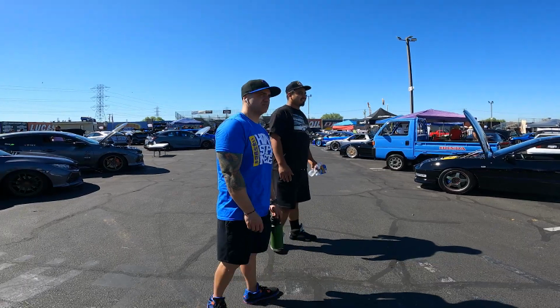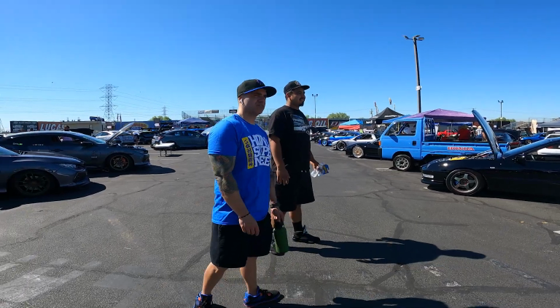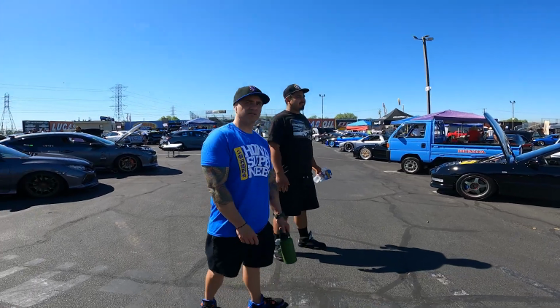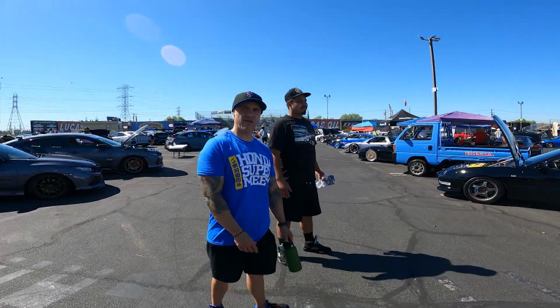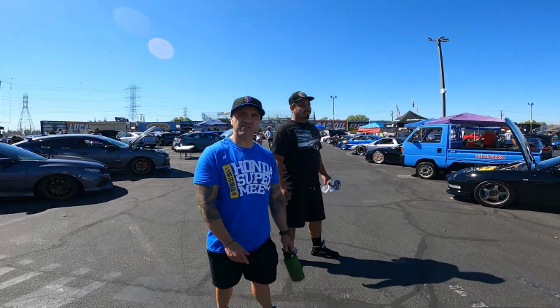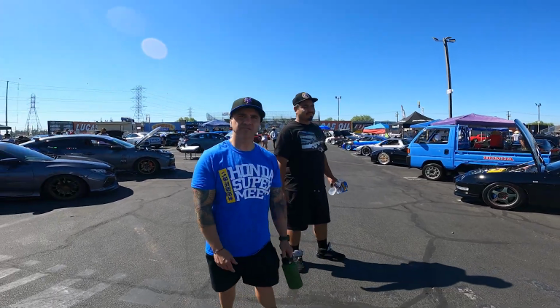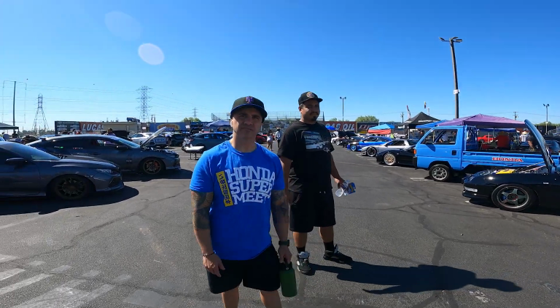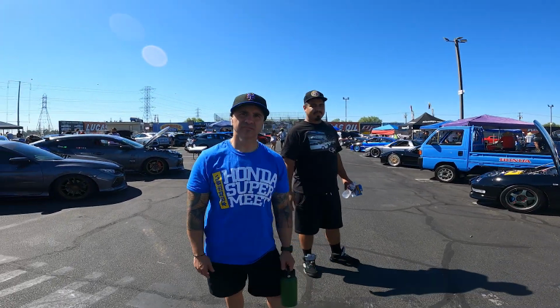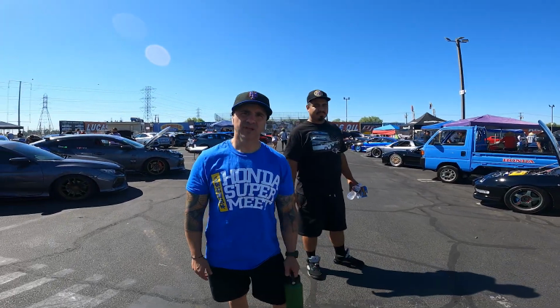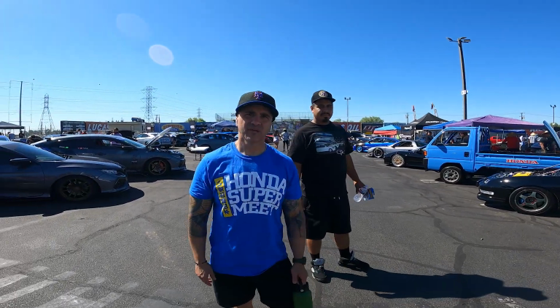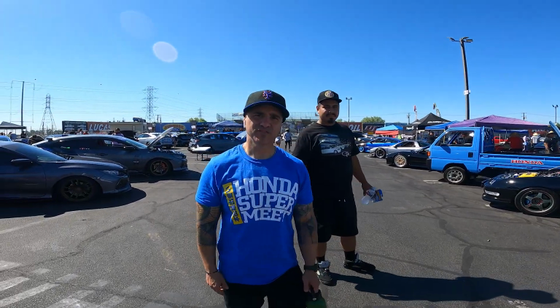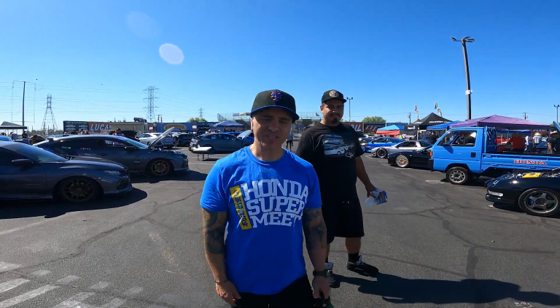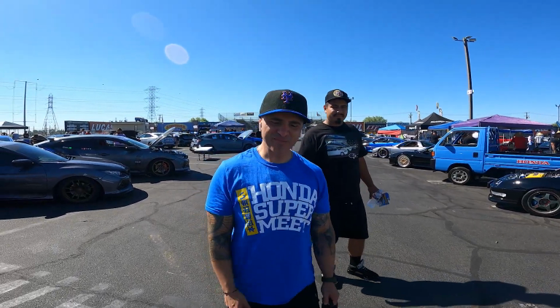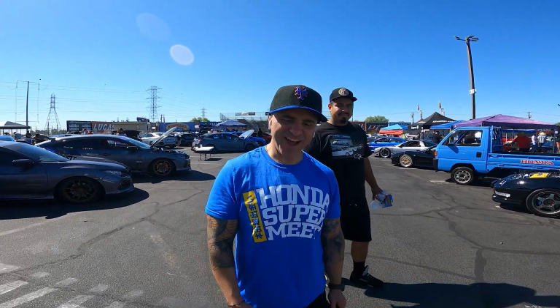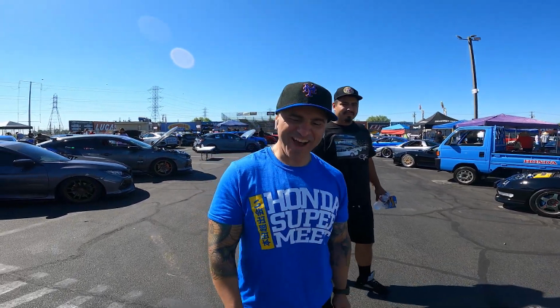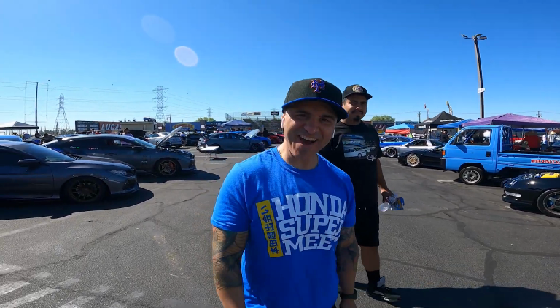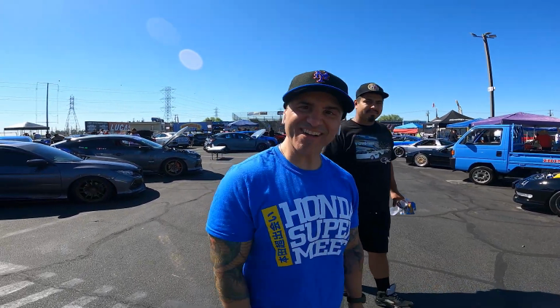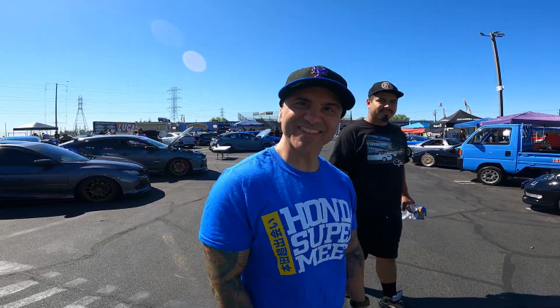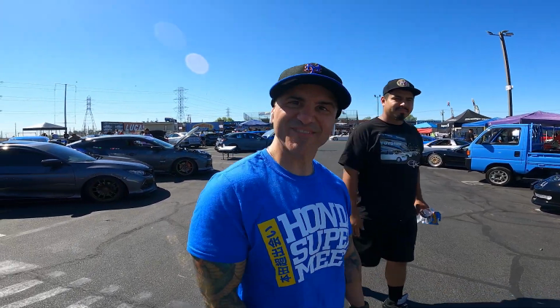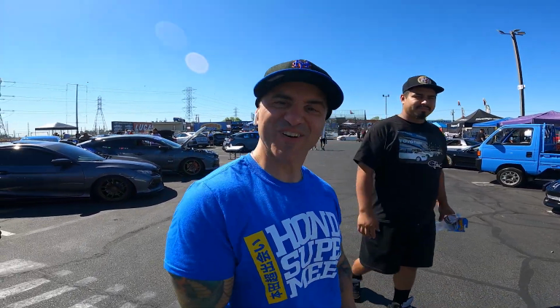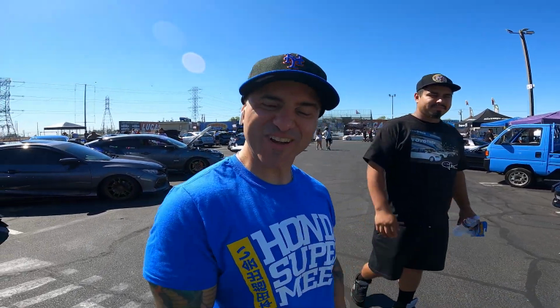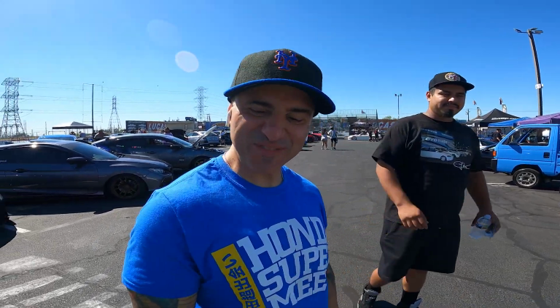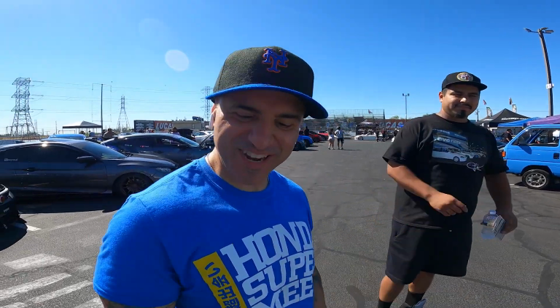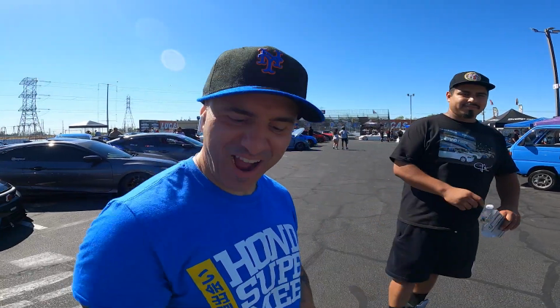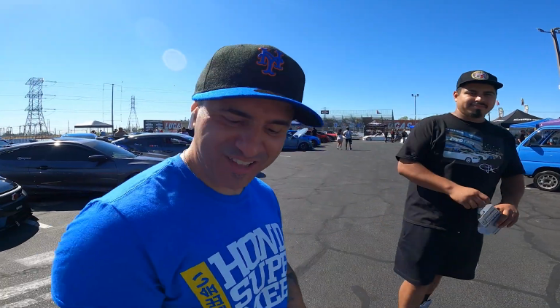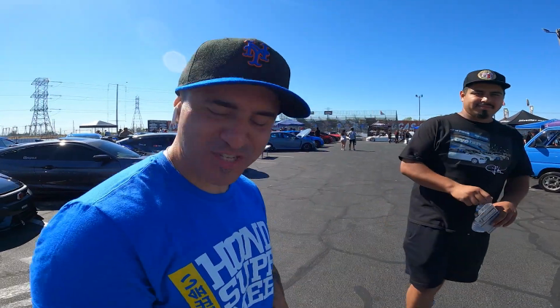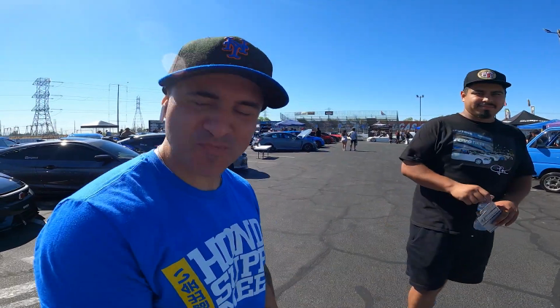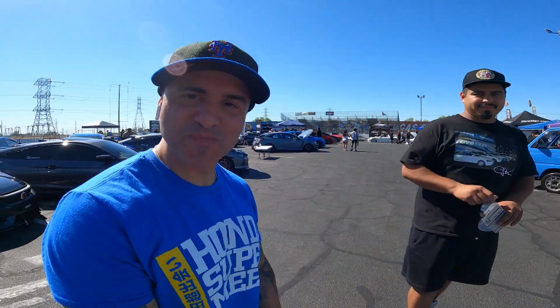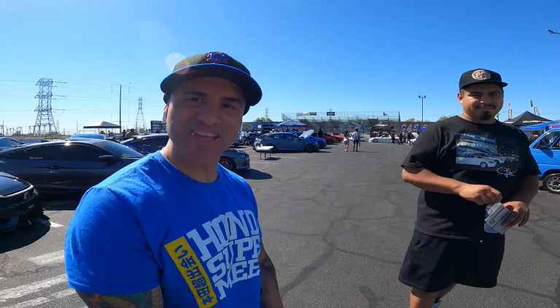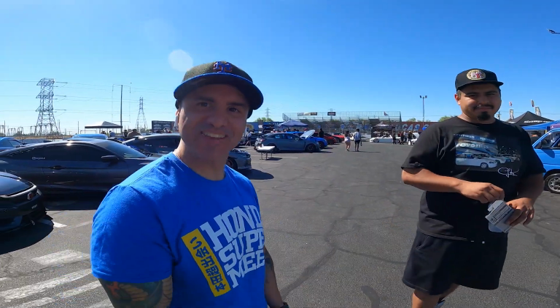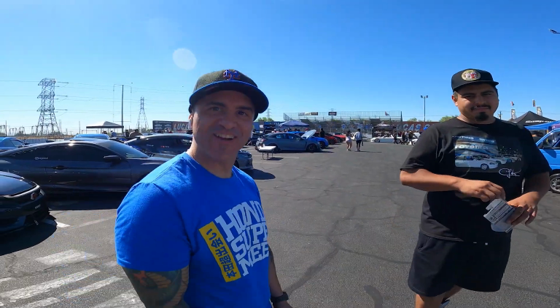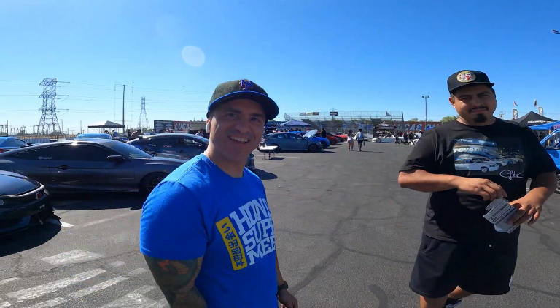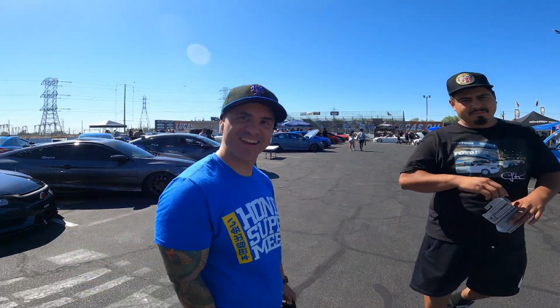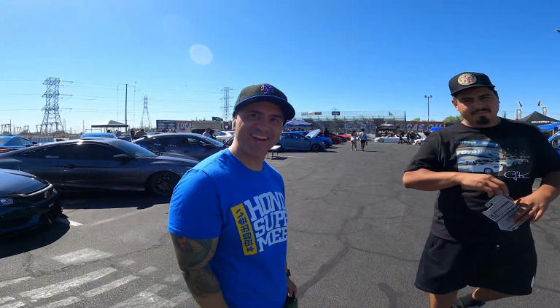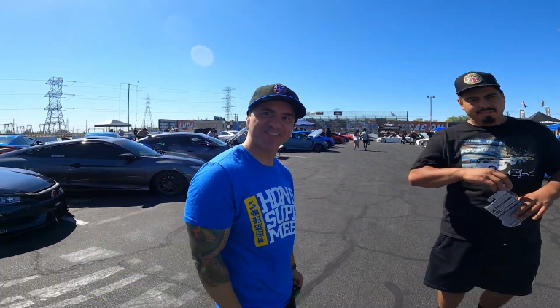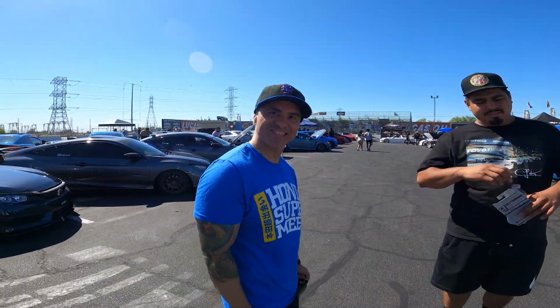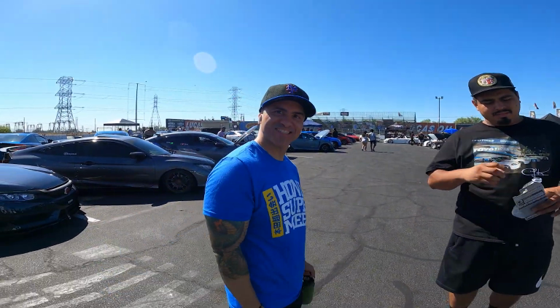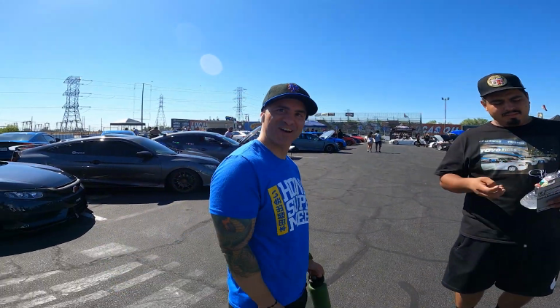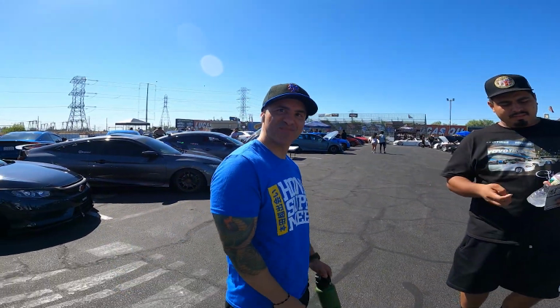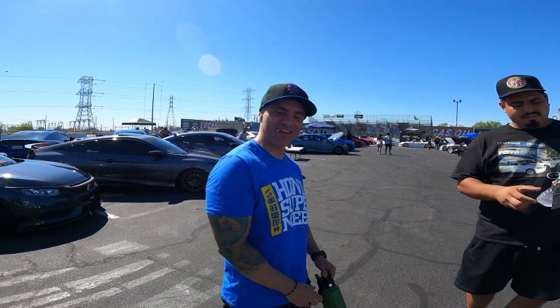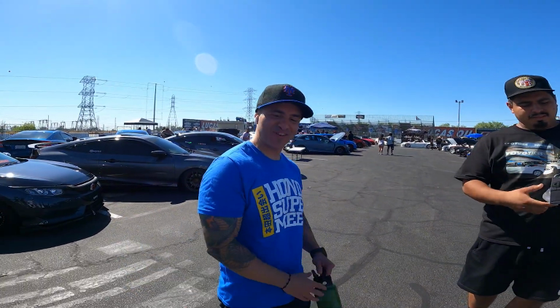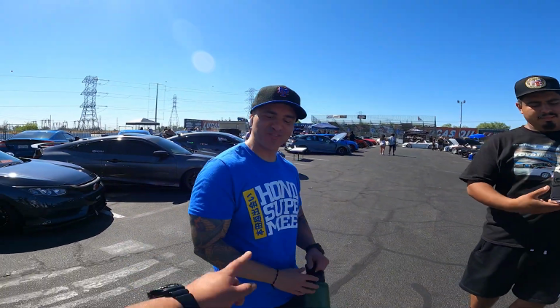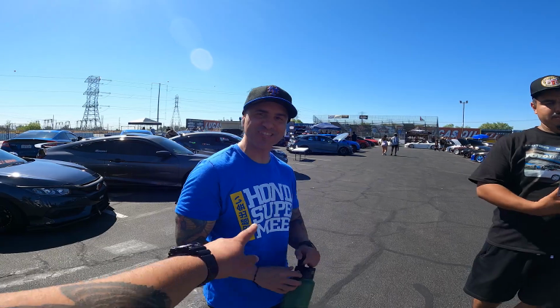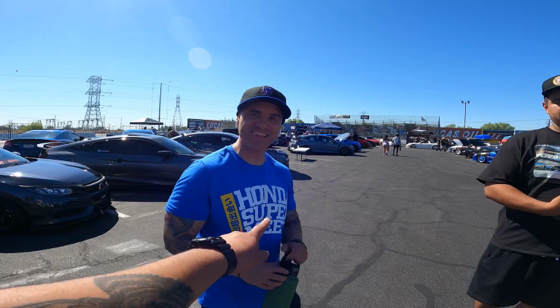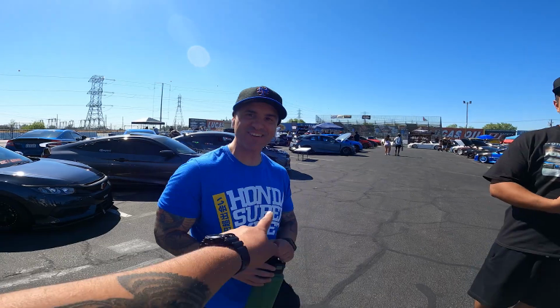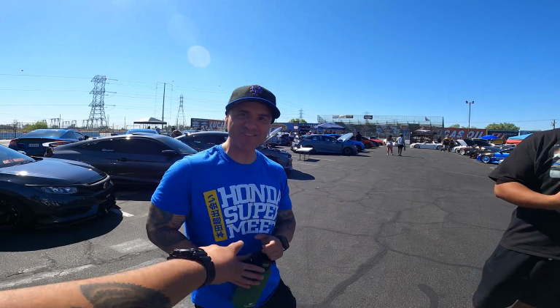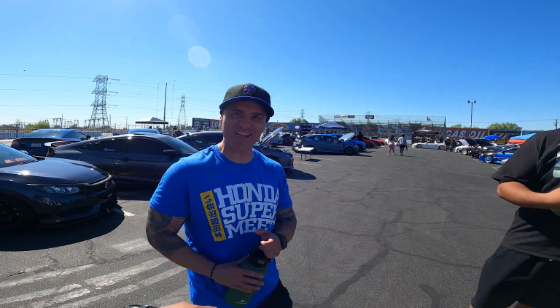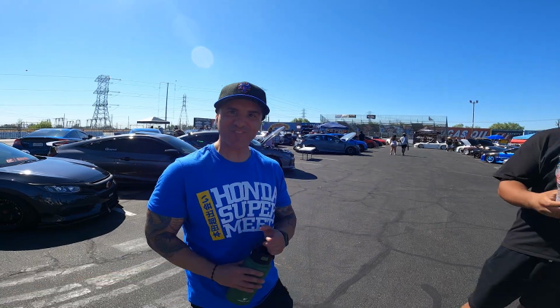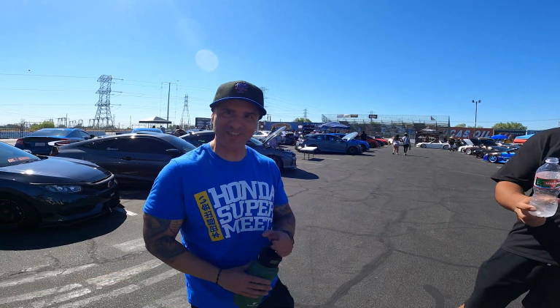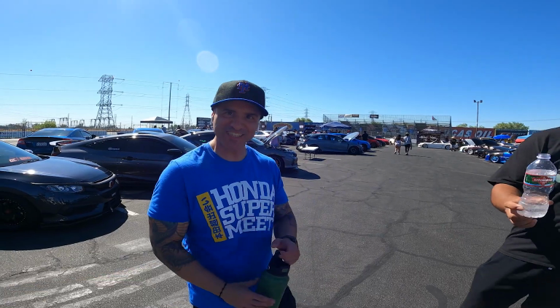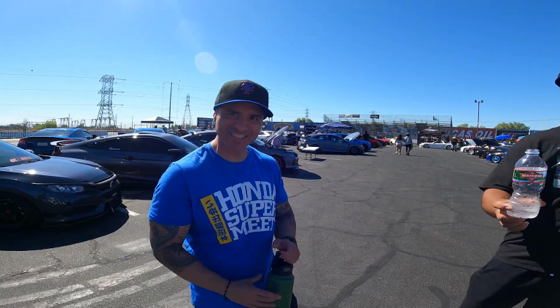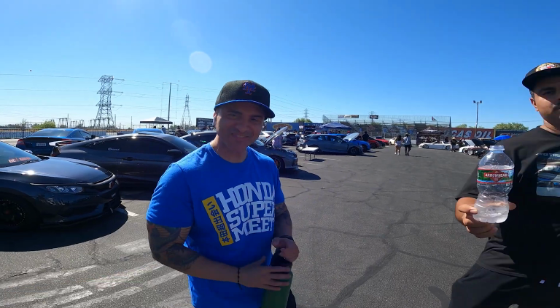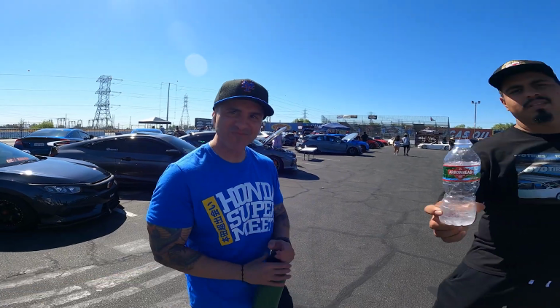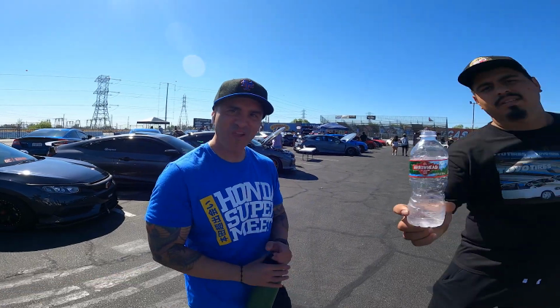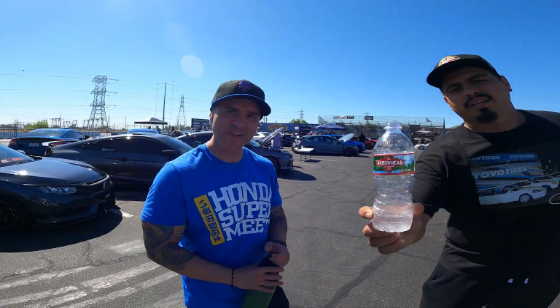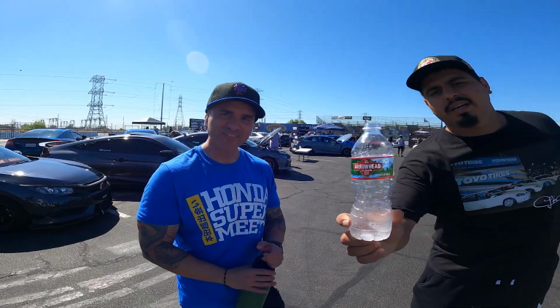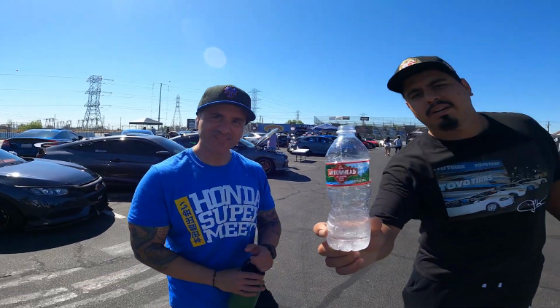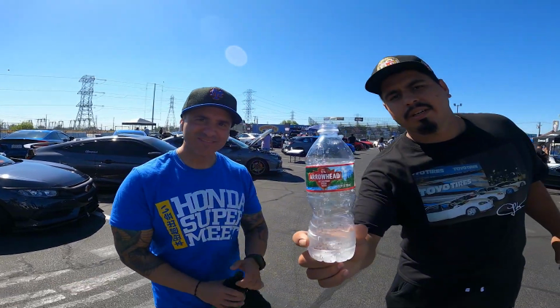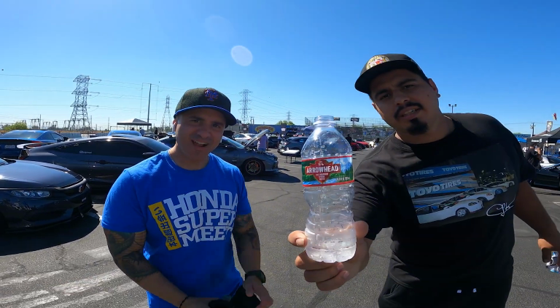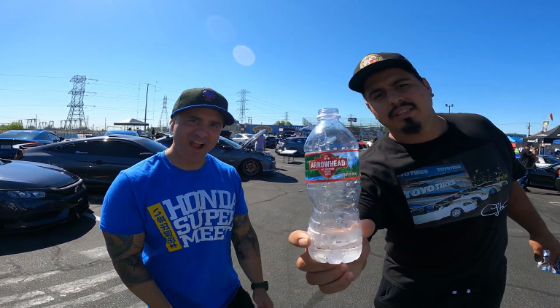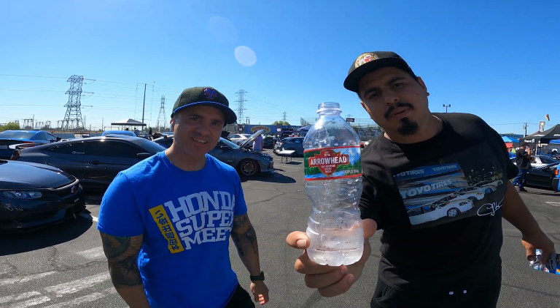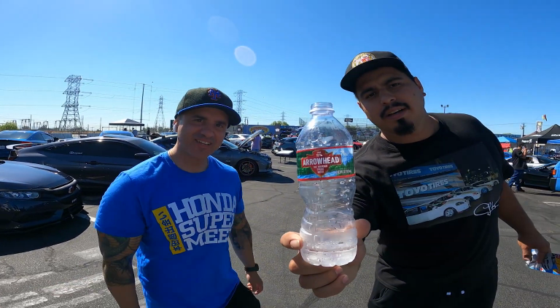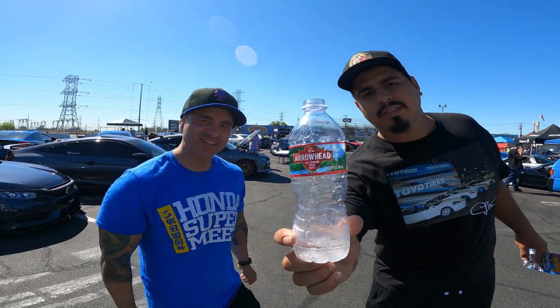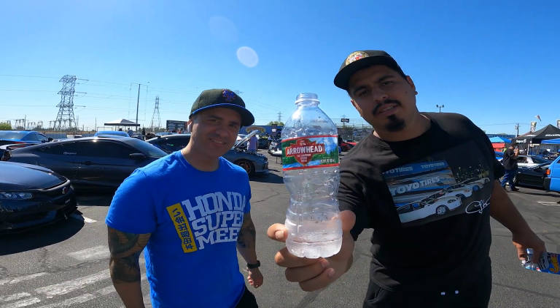Mike, where are we at? Welcome to the Honda Super Meet right here! Honda Super Meet official, Arrowhead sponsored.